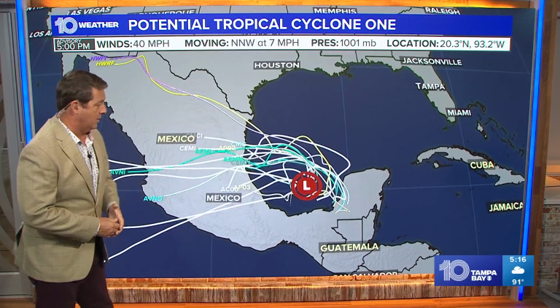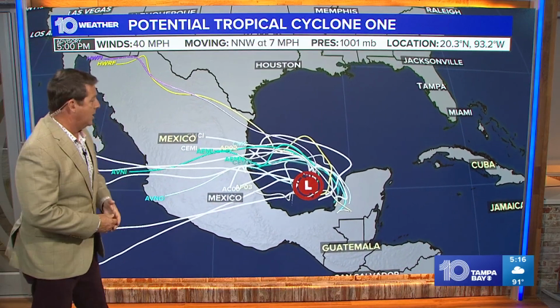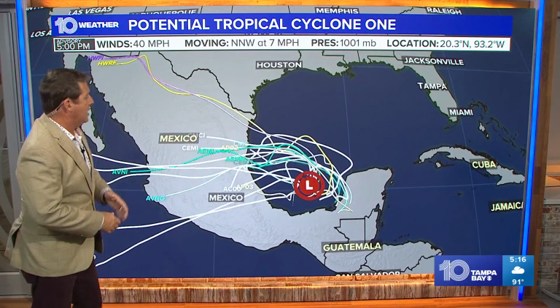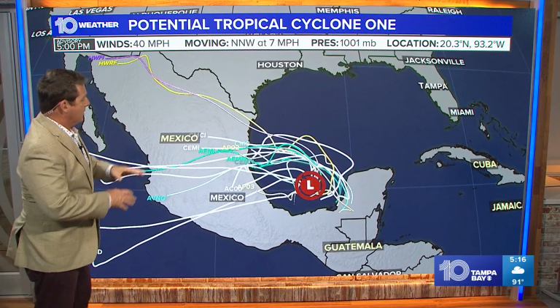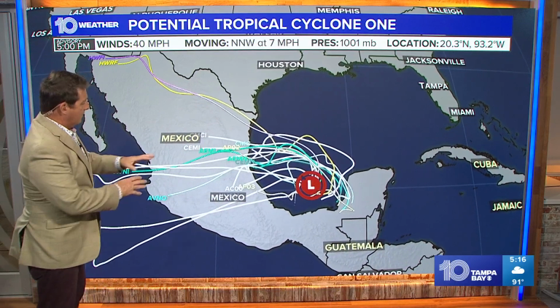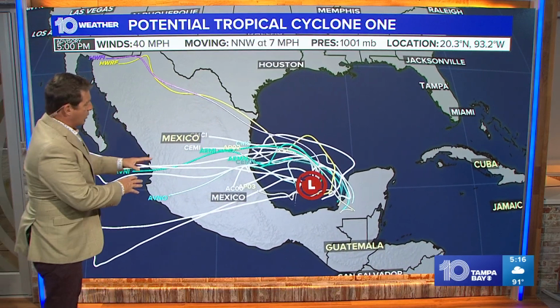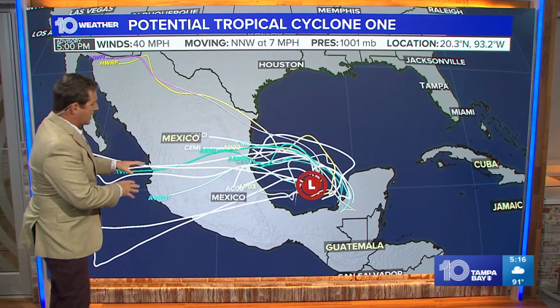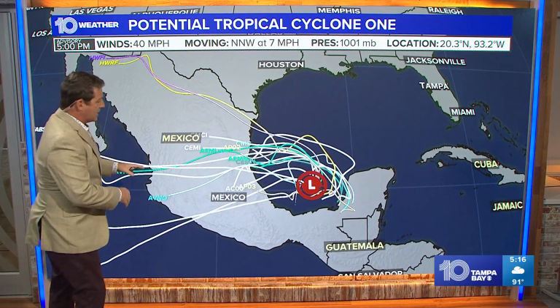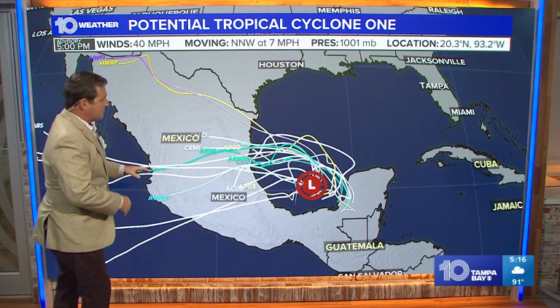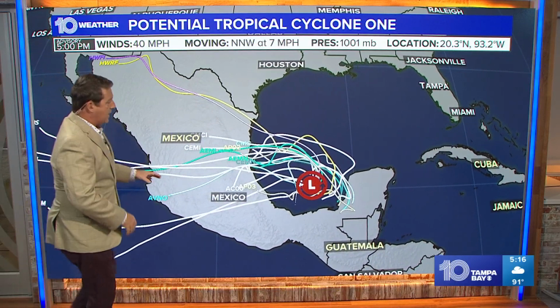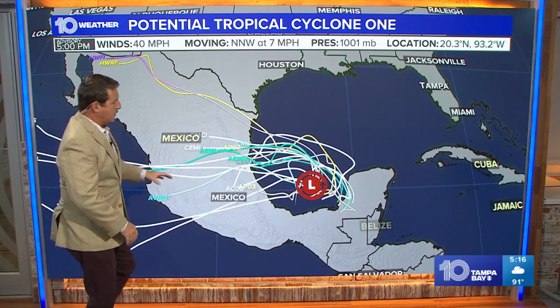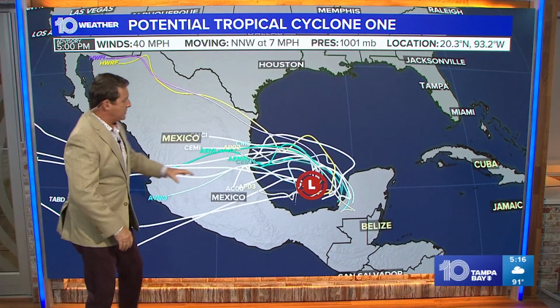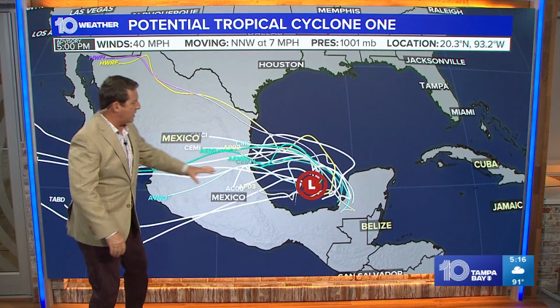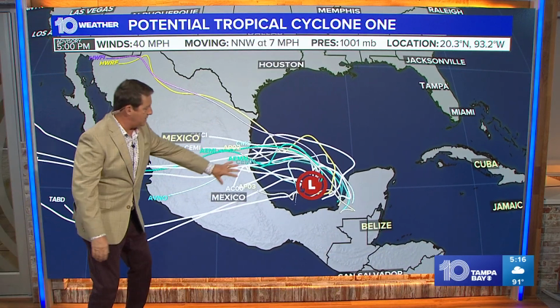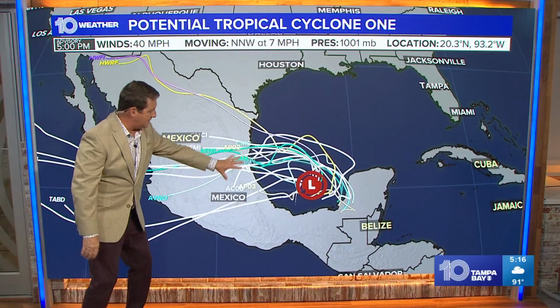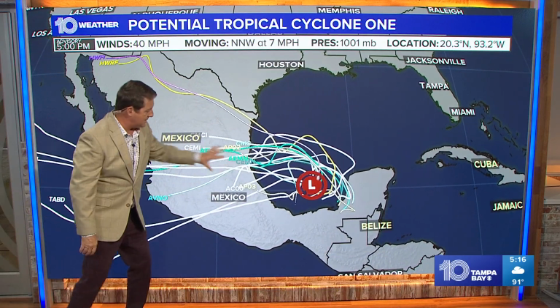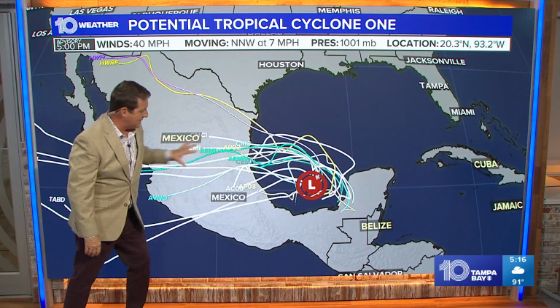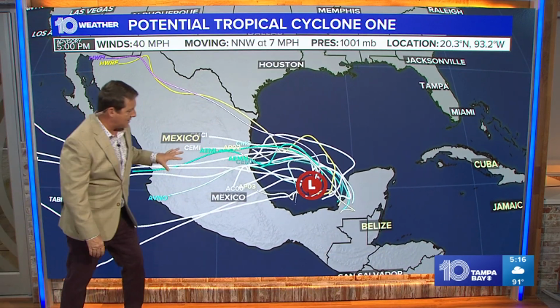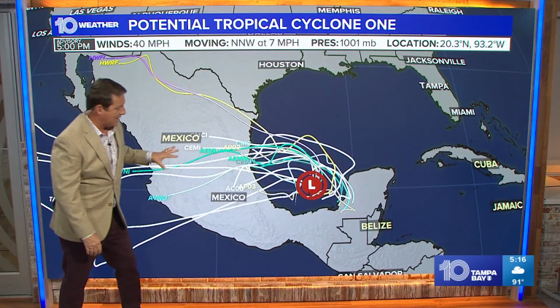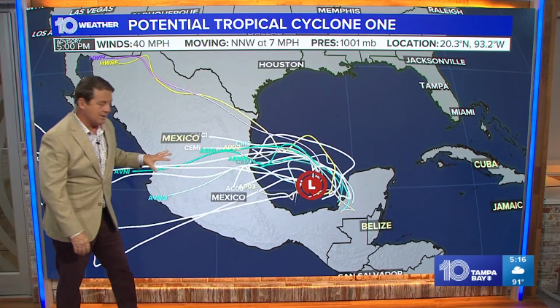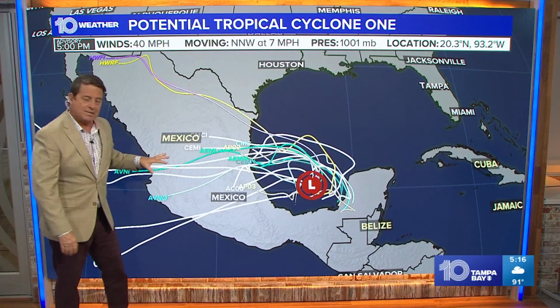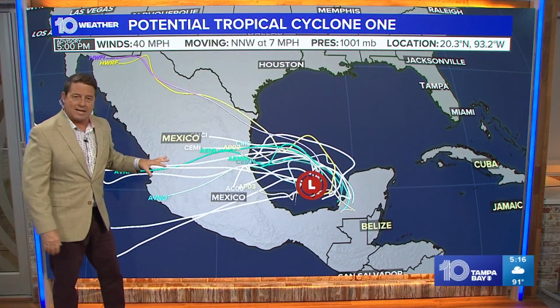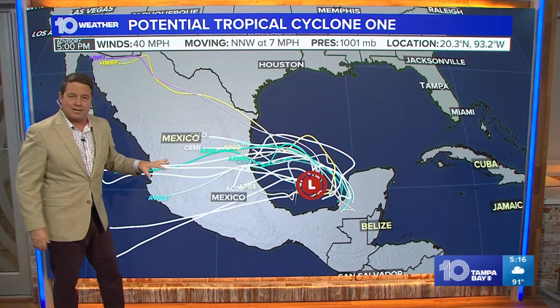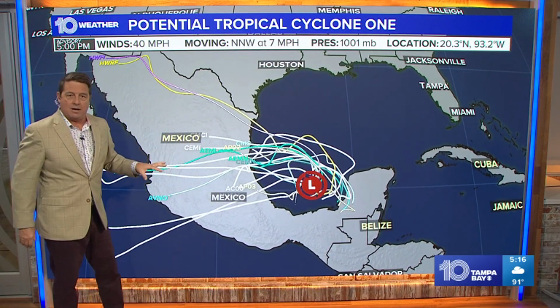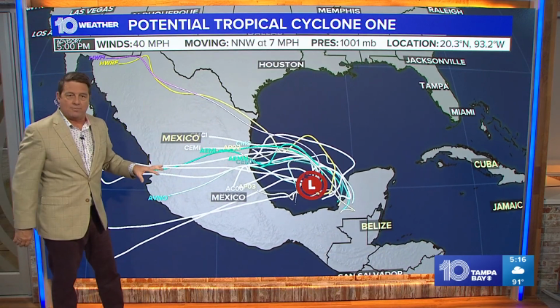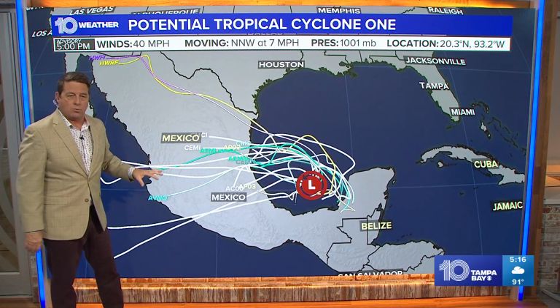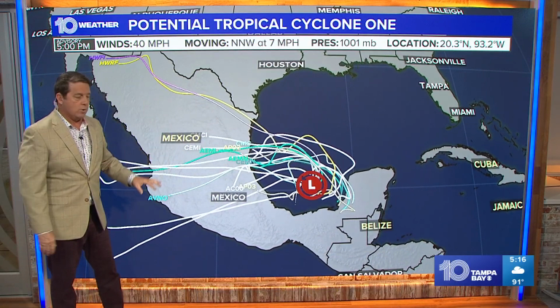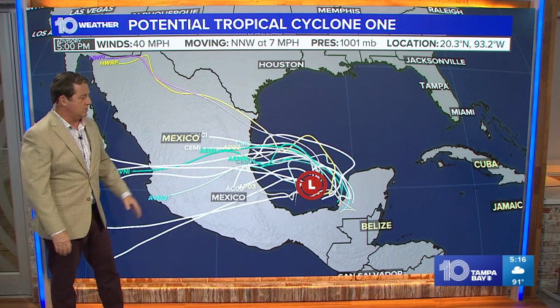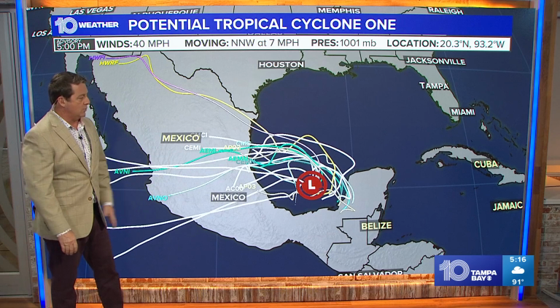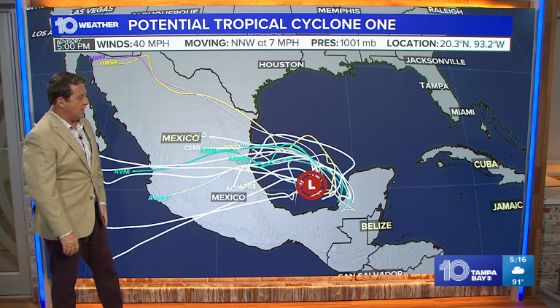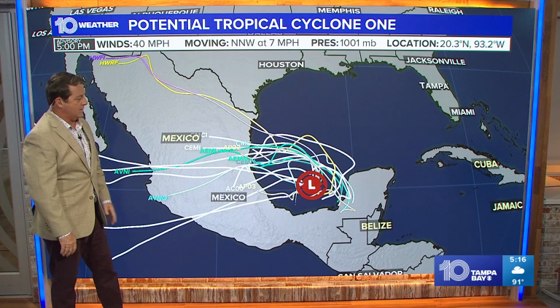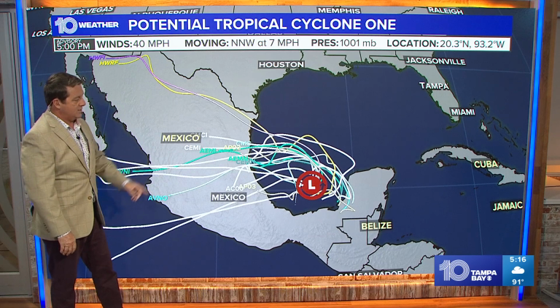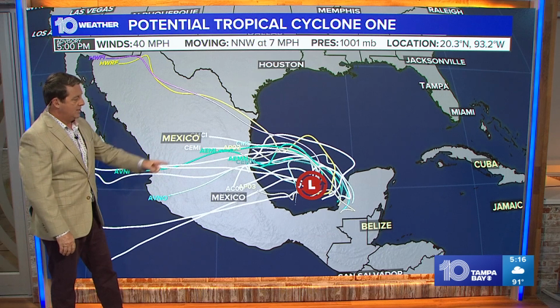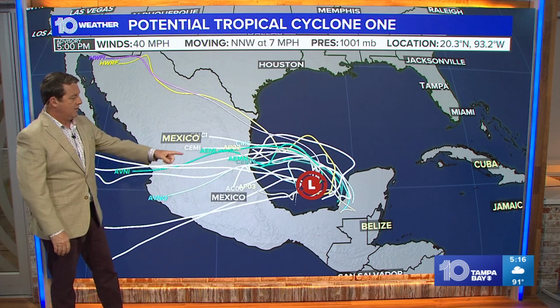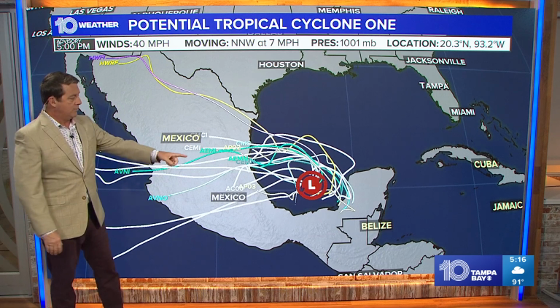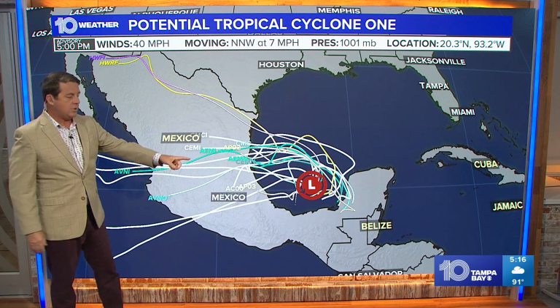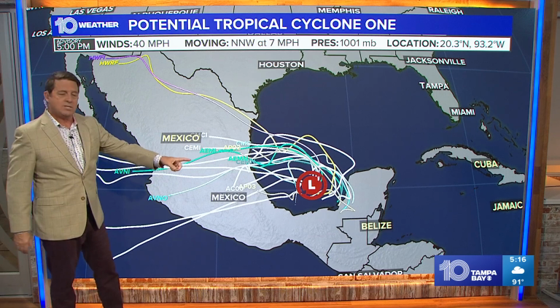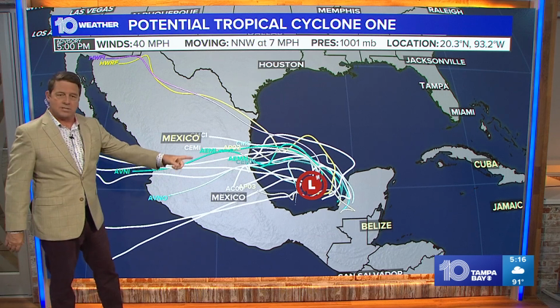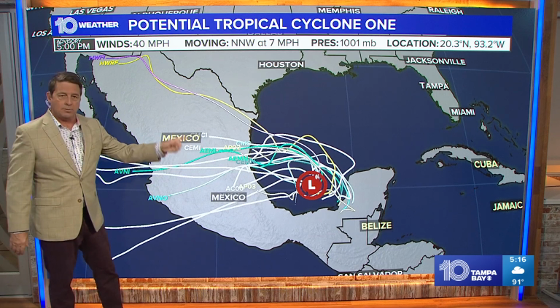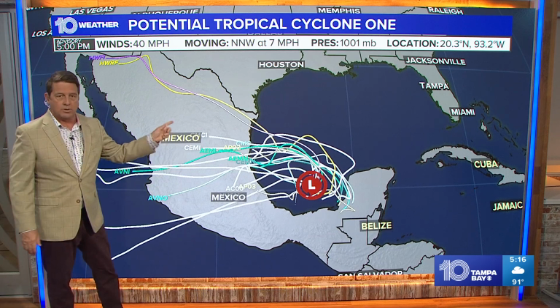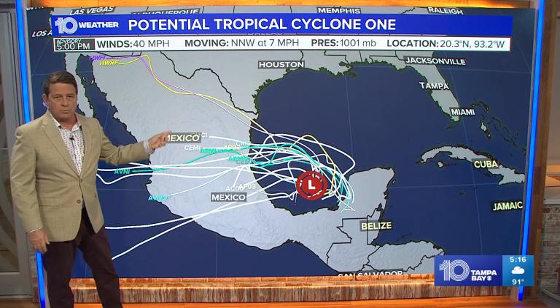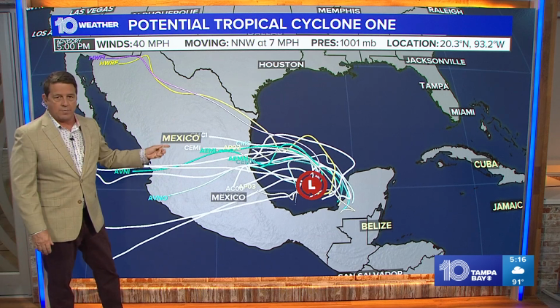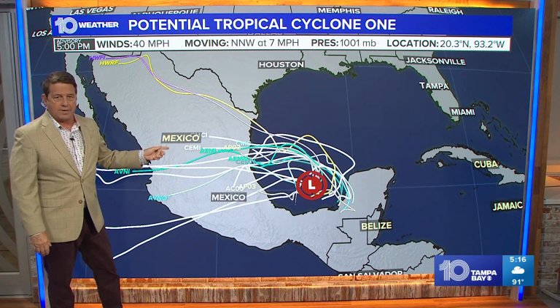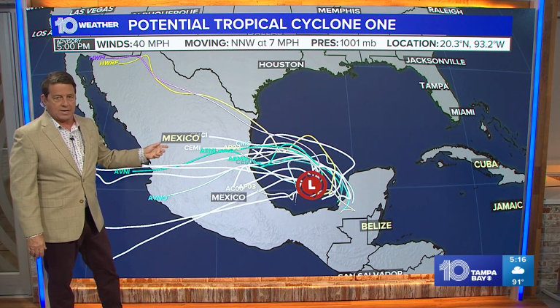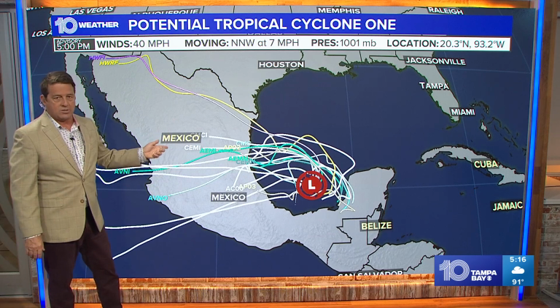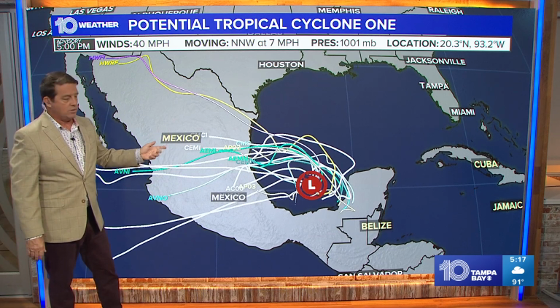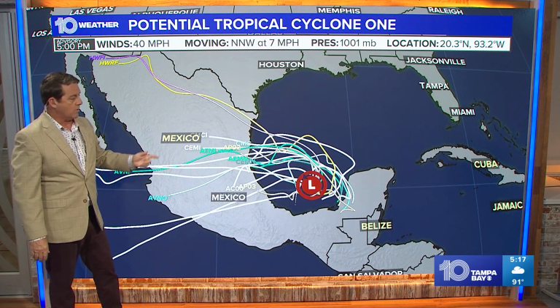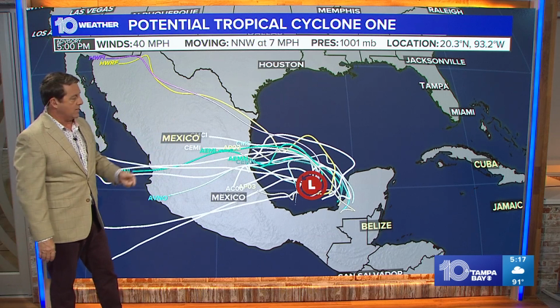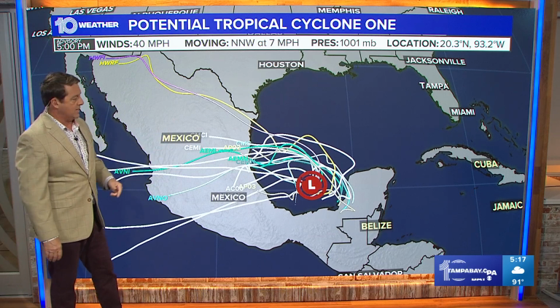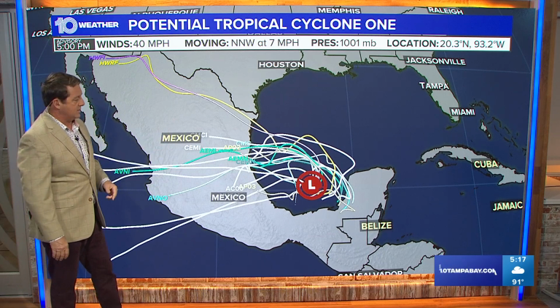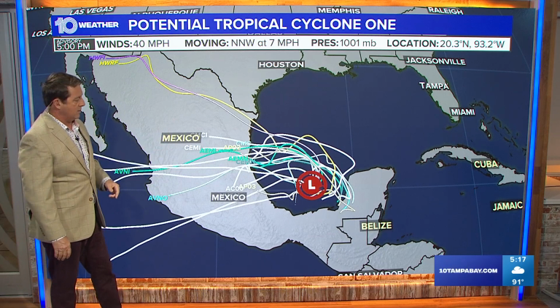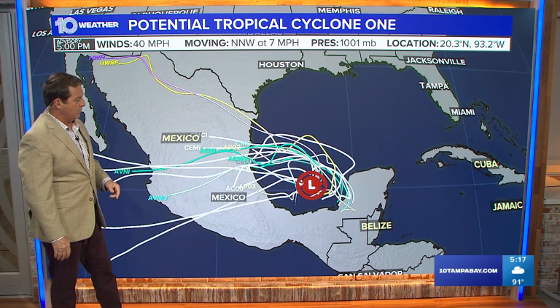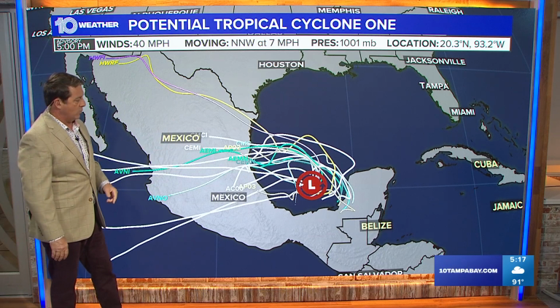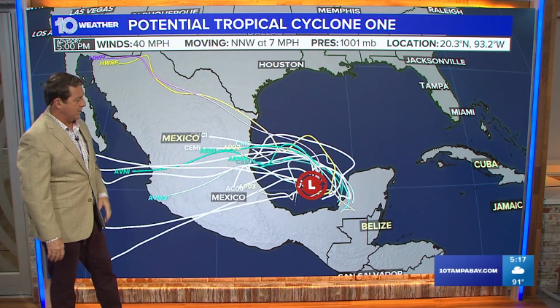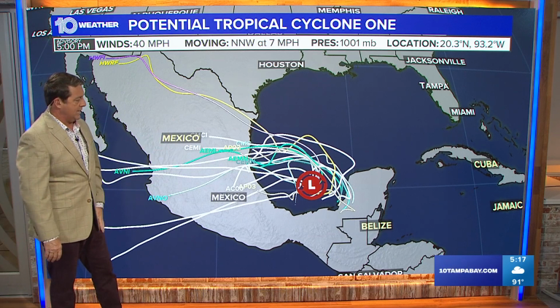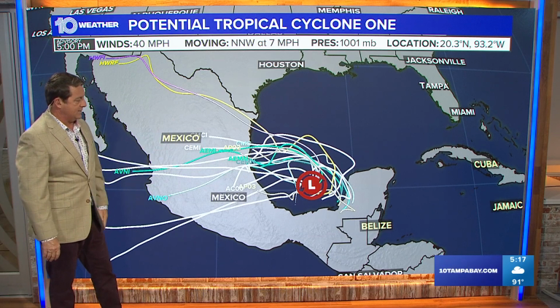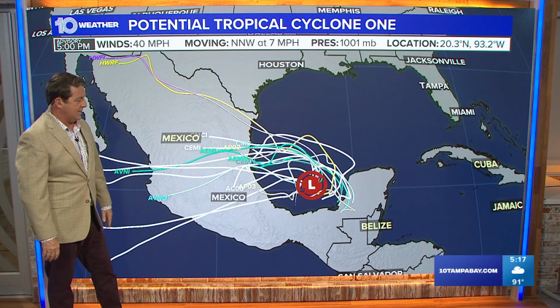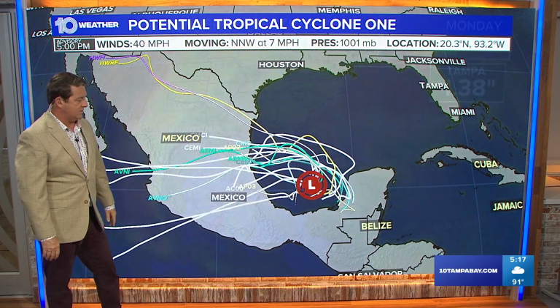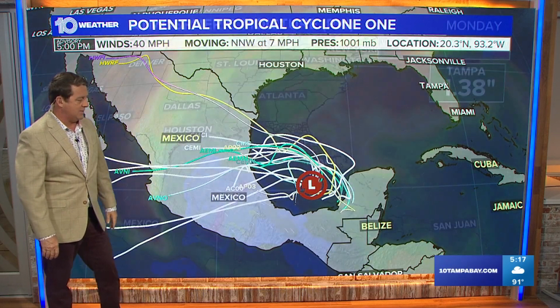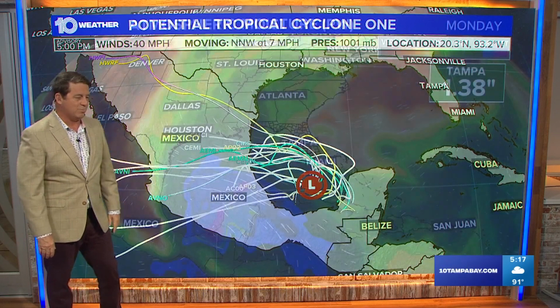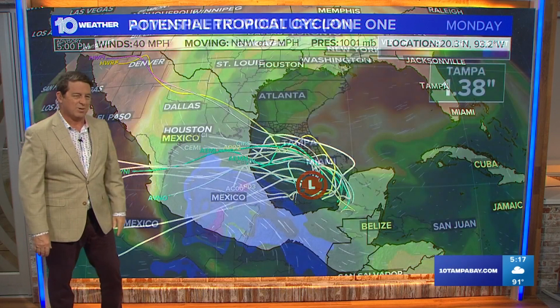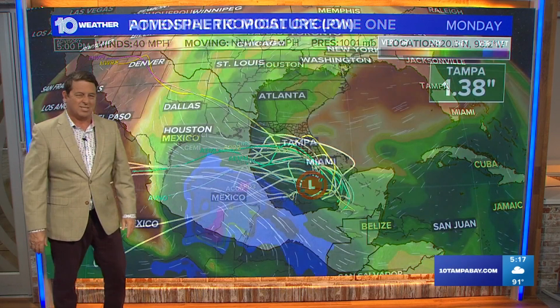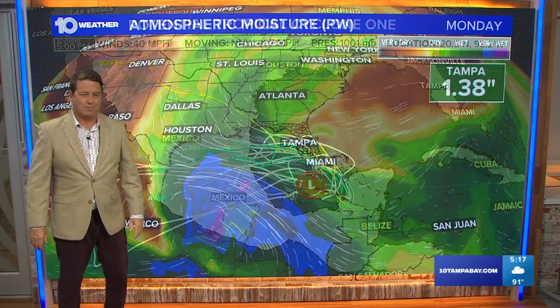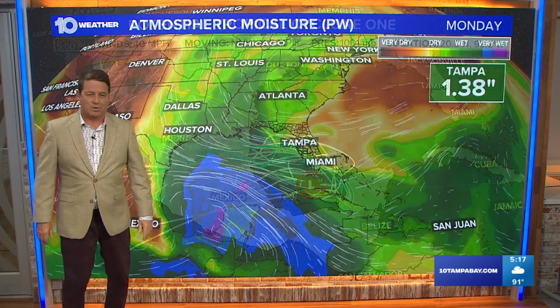So the forecast models on it — you can see they're kind of taking it off towards the west, pretty similar to what the Hurricane Center forecast has, so that's pretty typical.